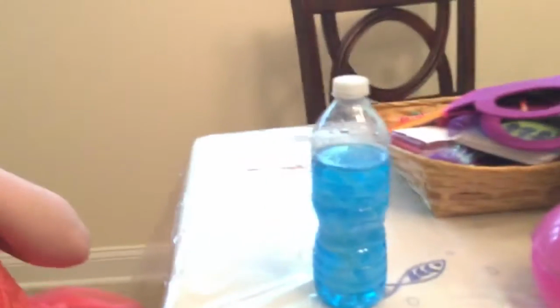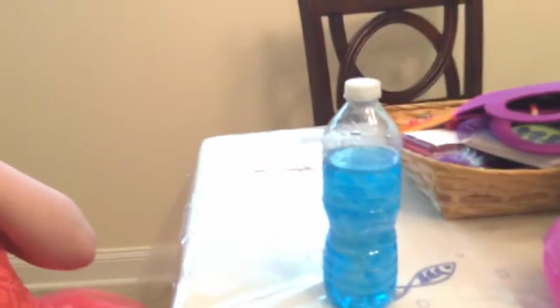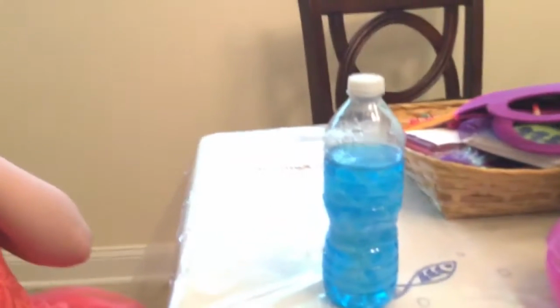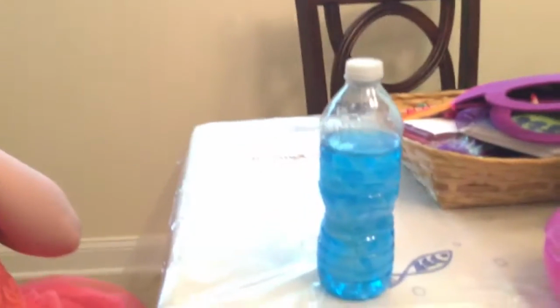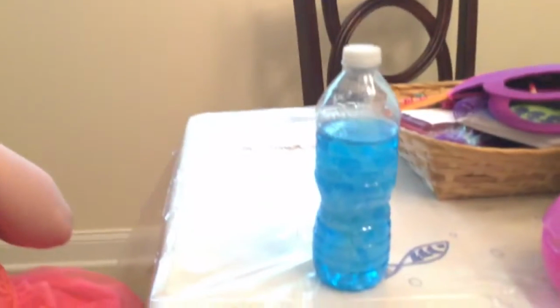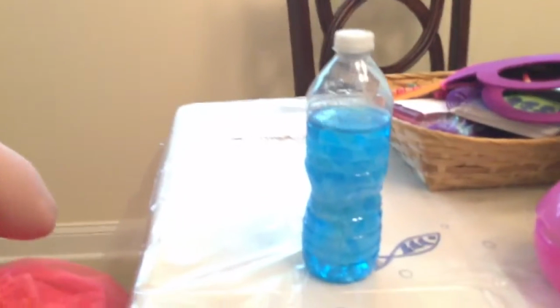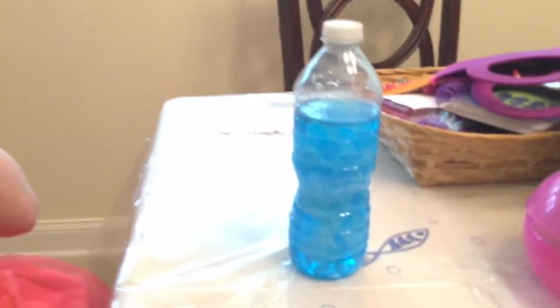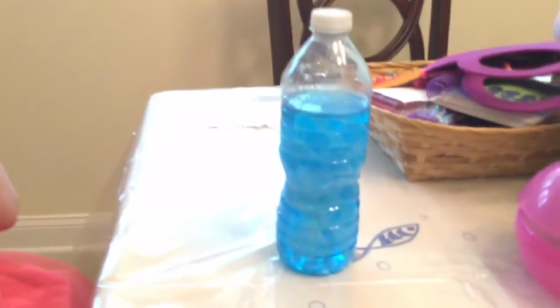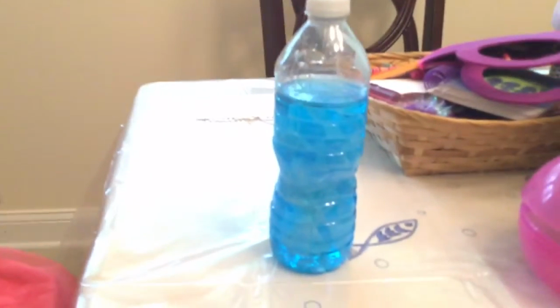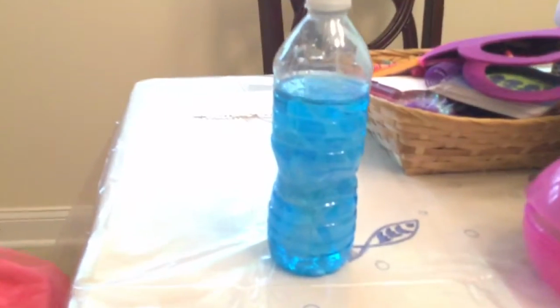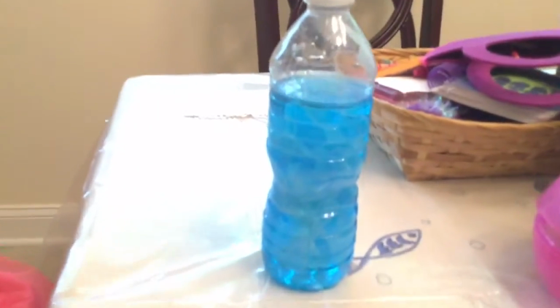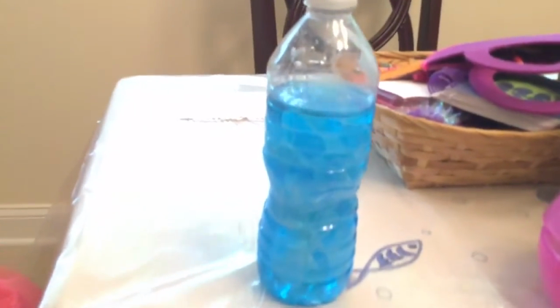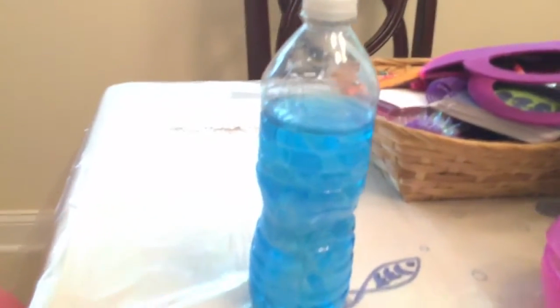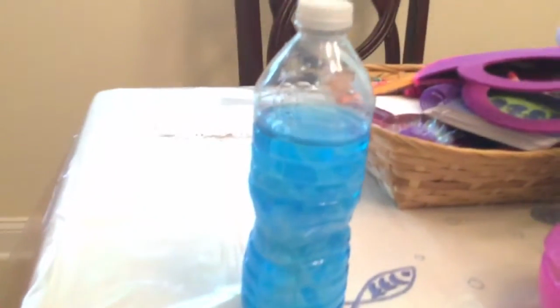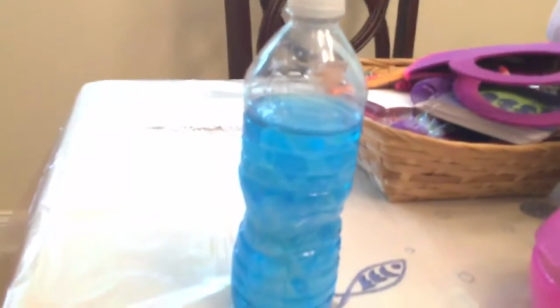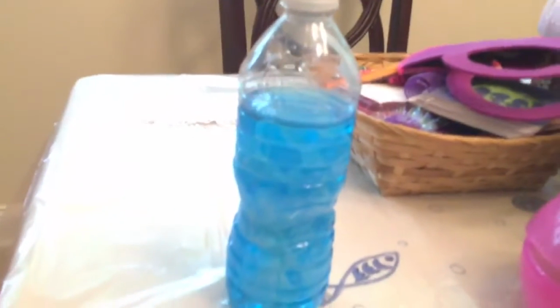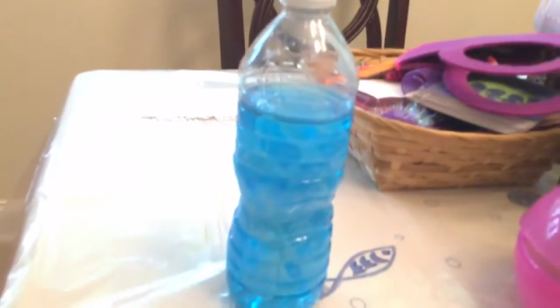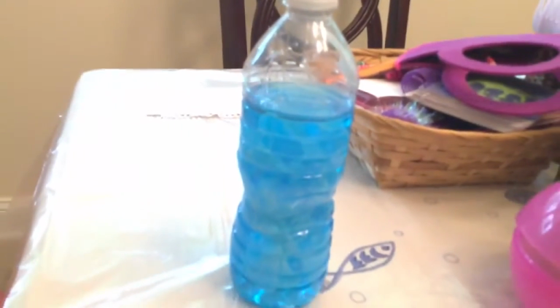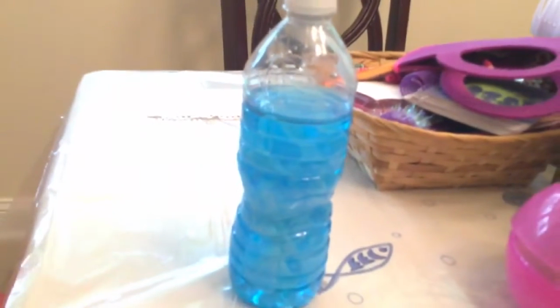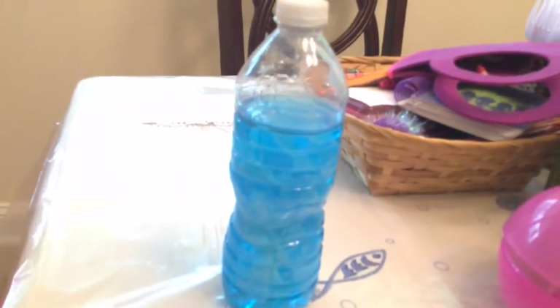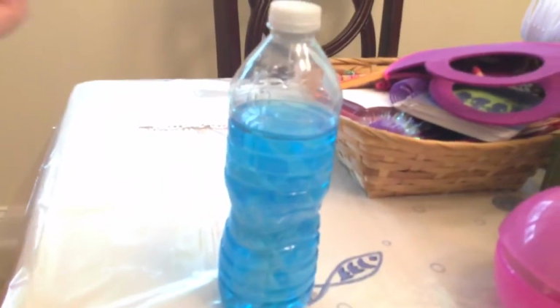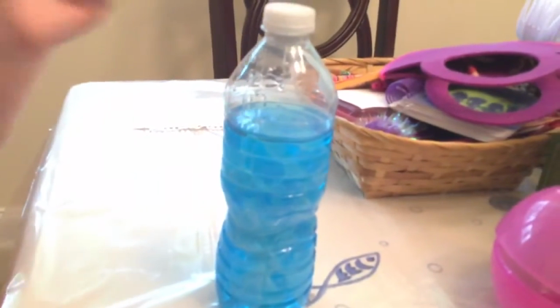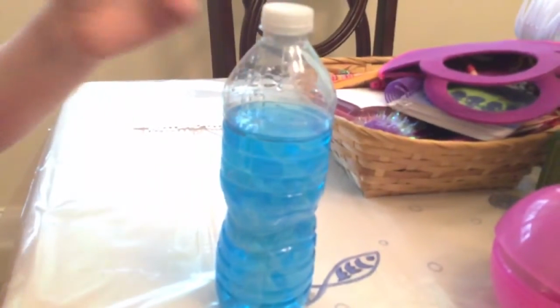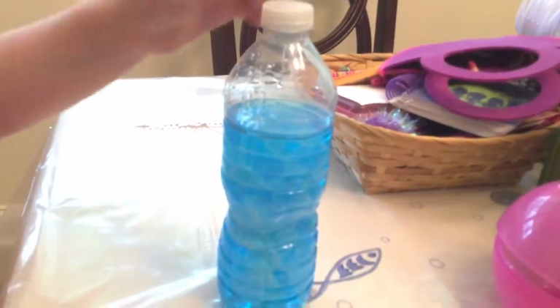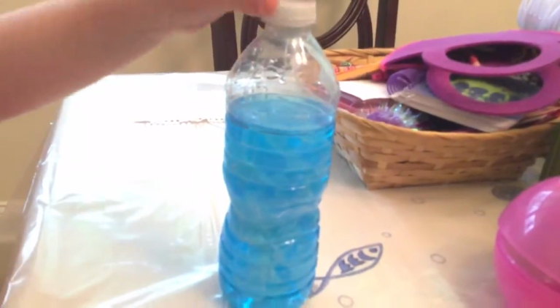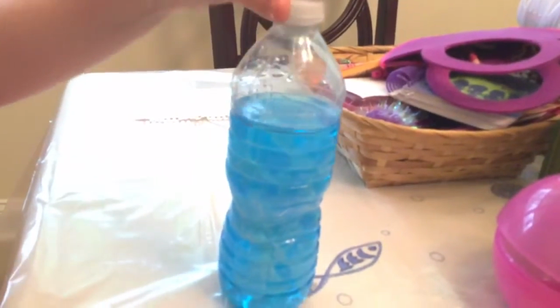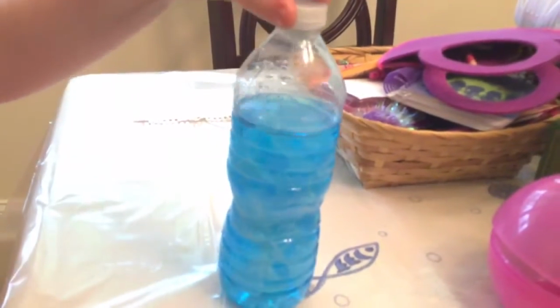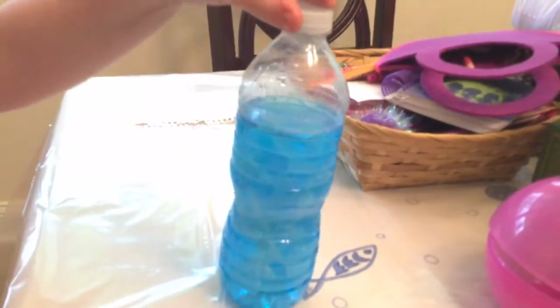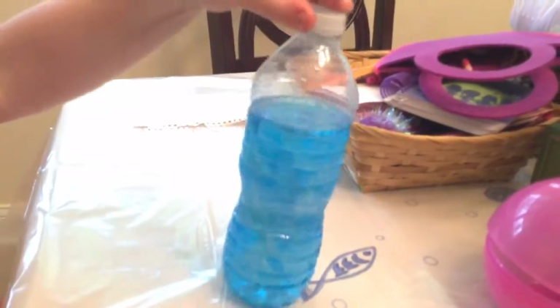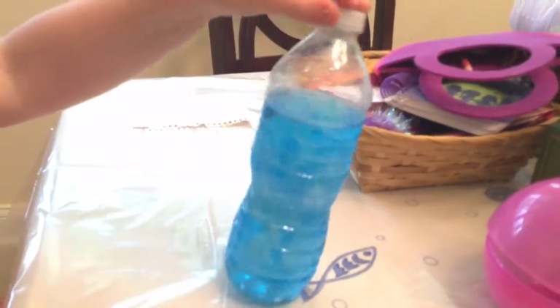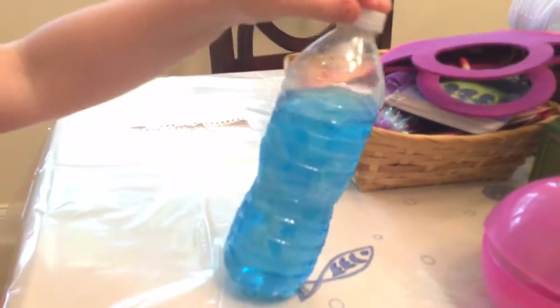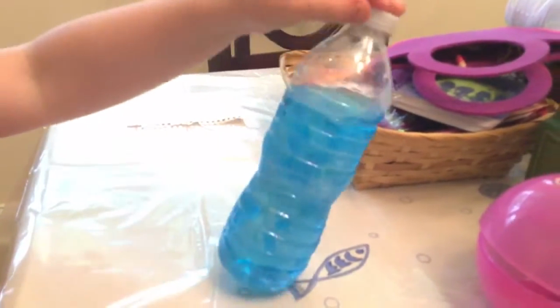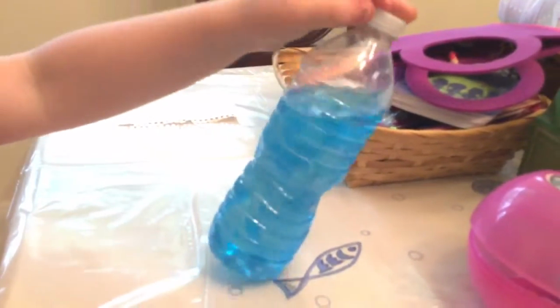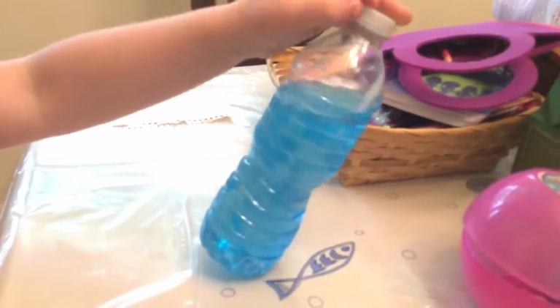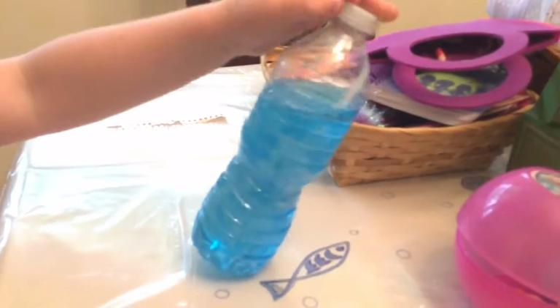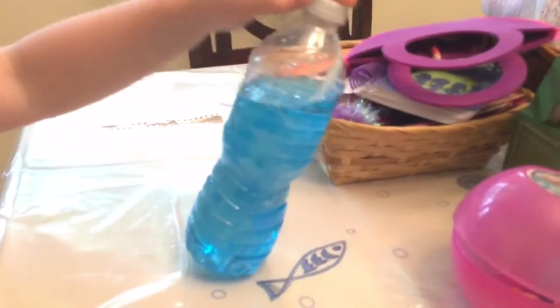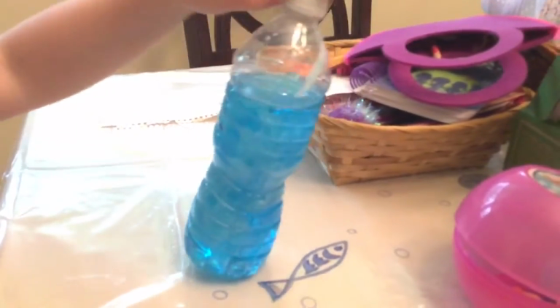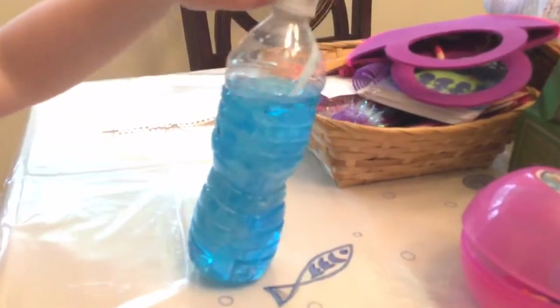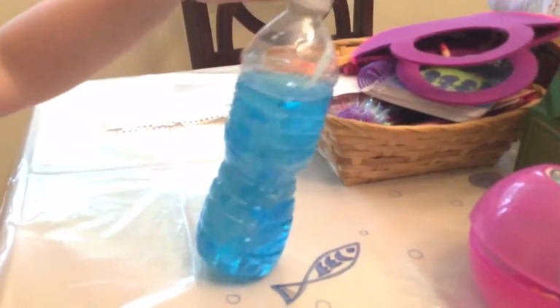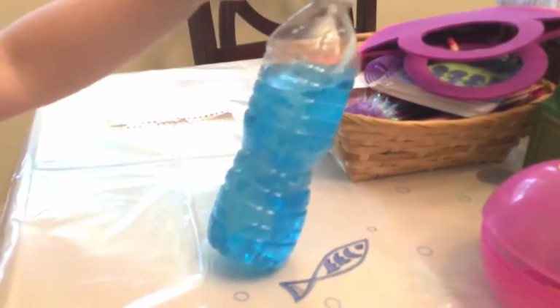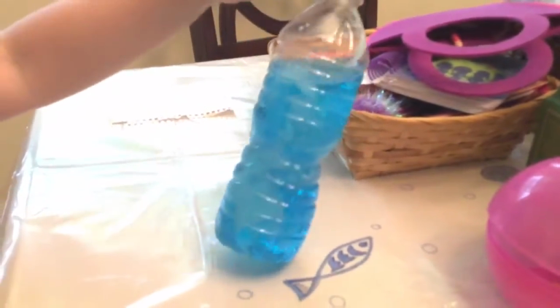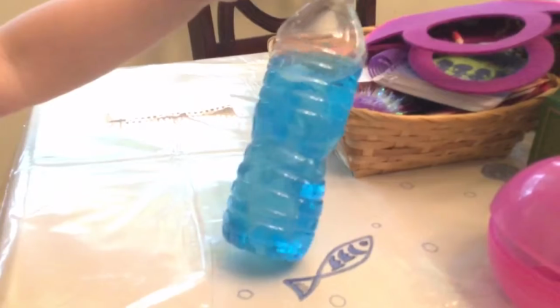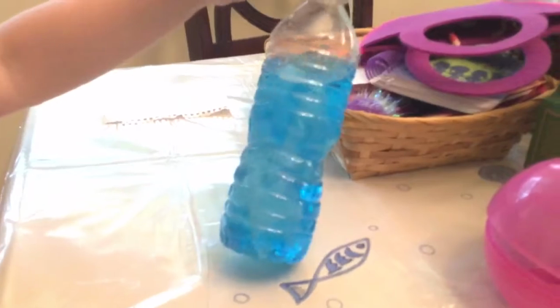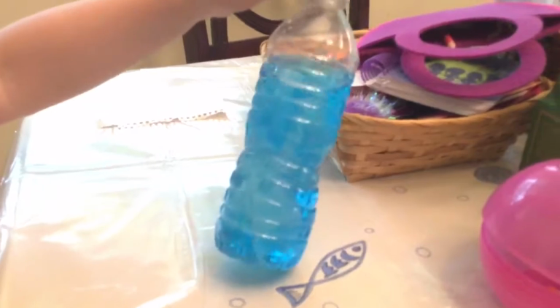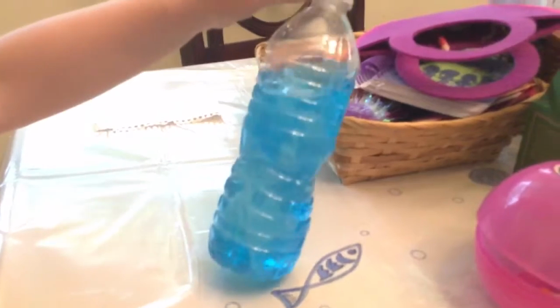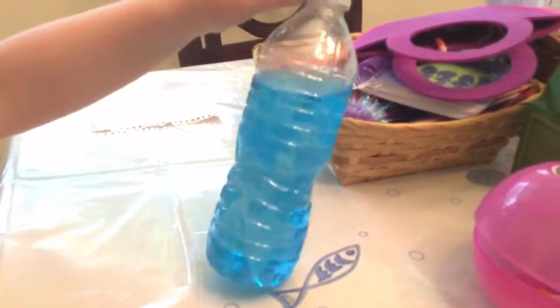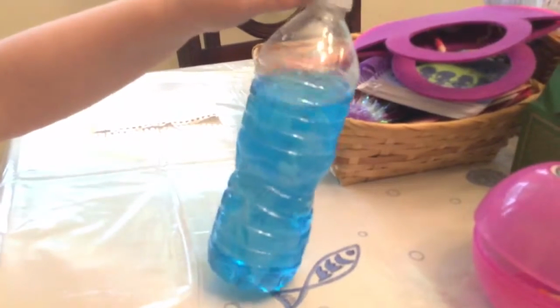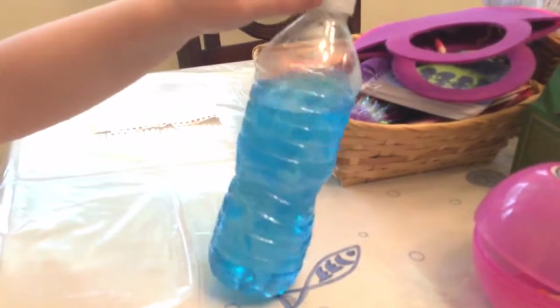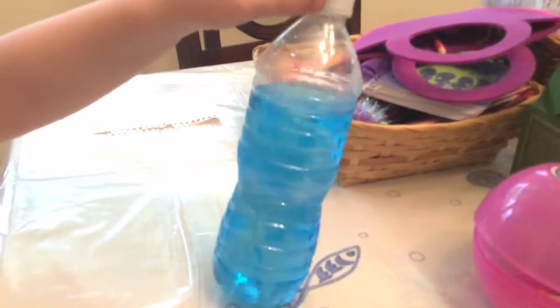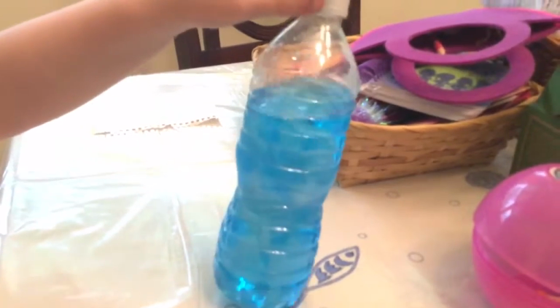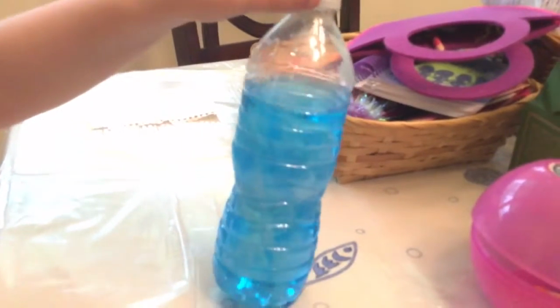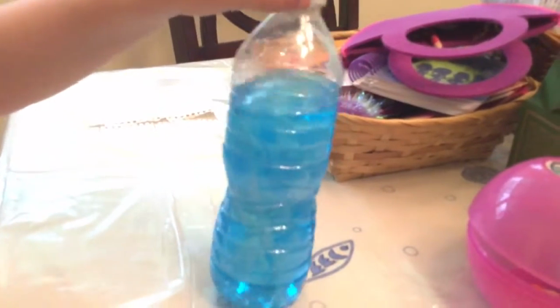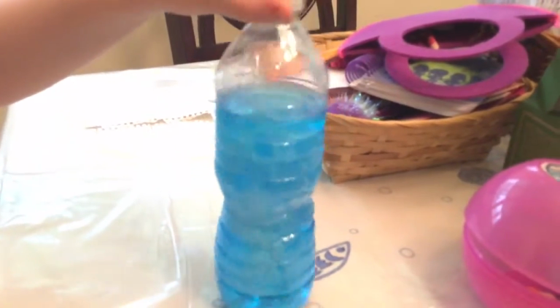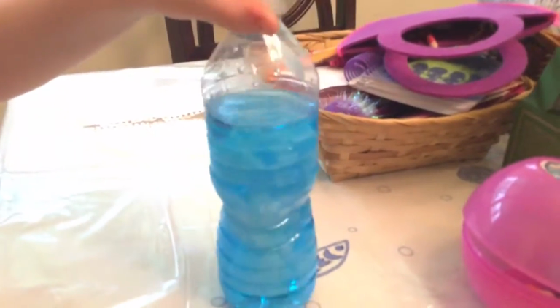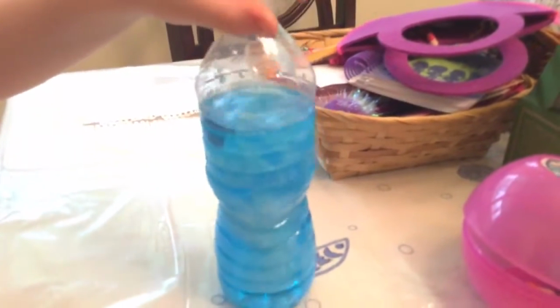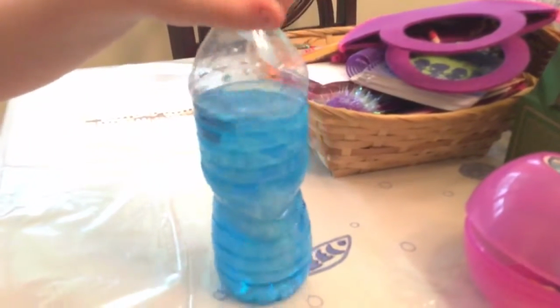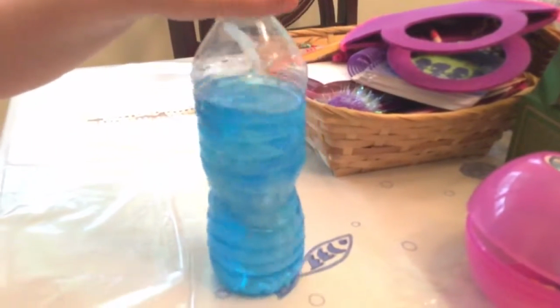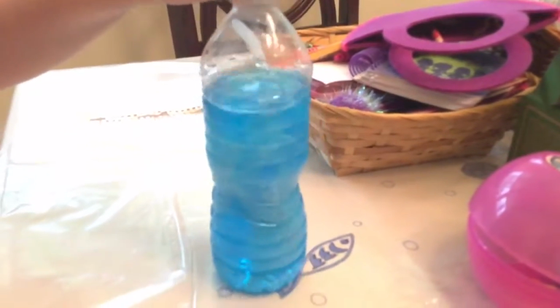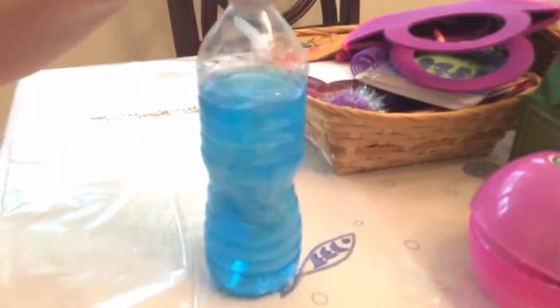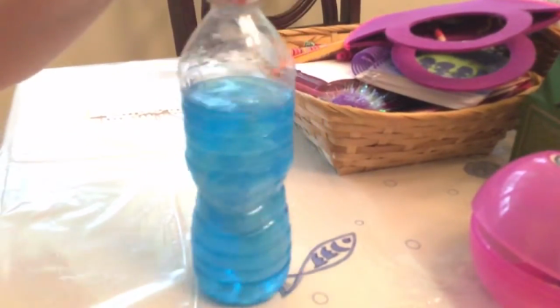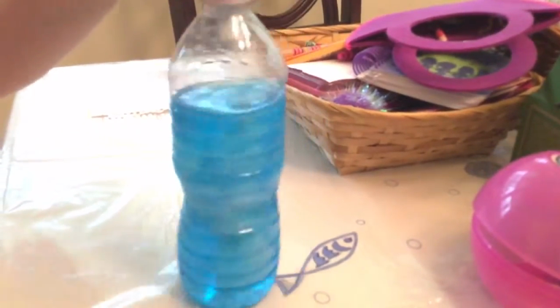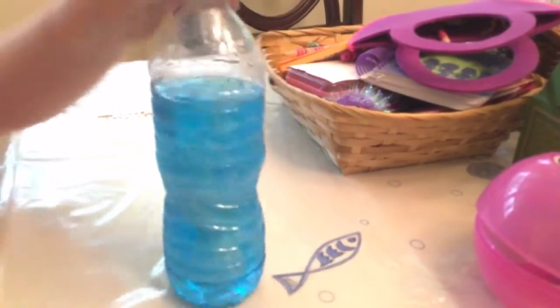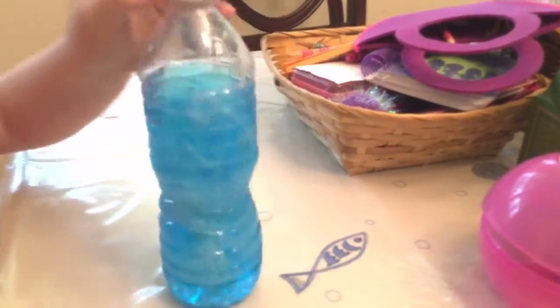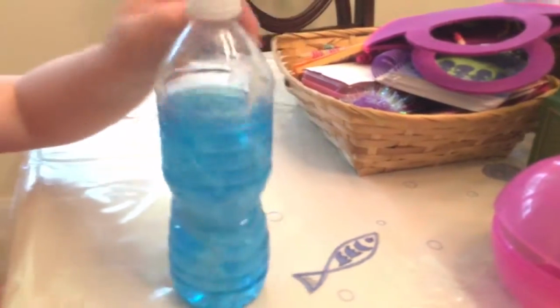Welcome to Felicia's Toy Channel. Today we are going to look at this pet jellyfish. So let's check it out.